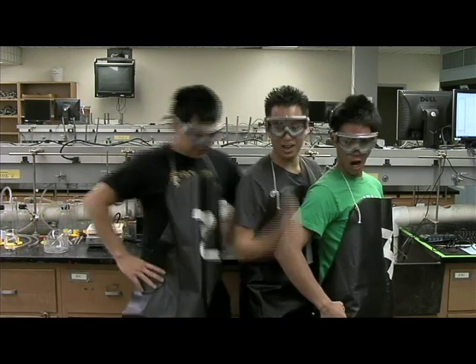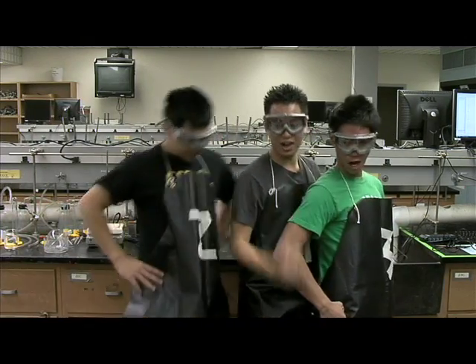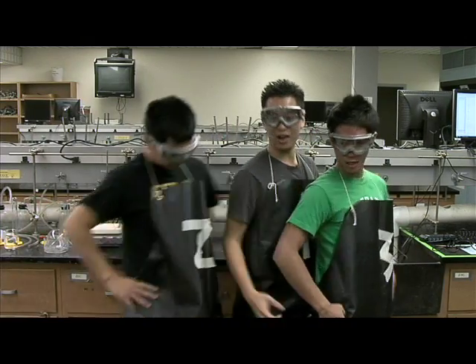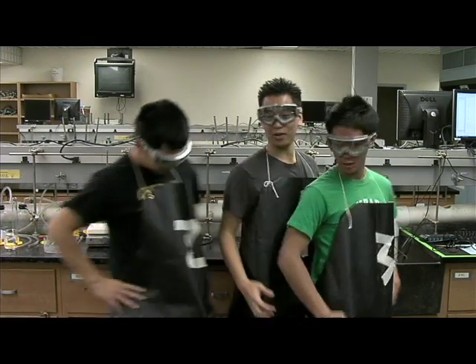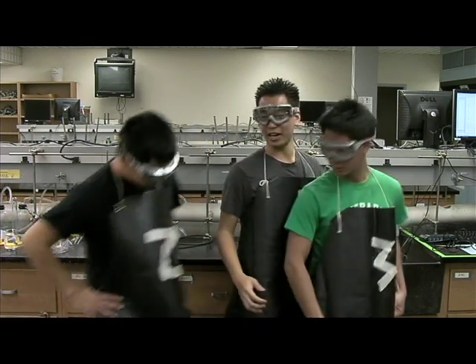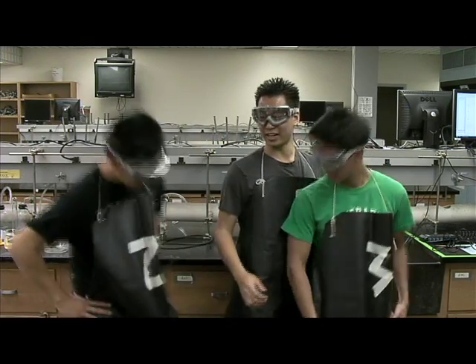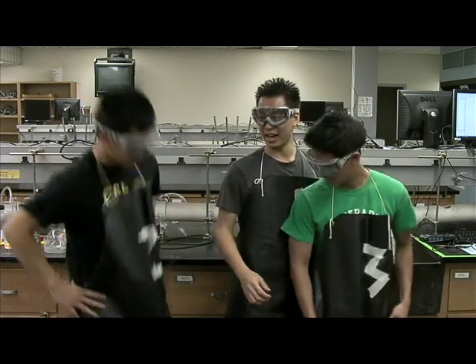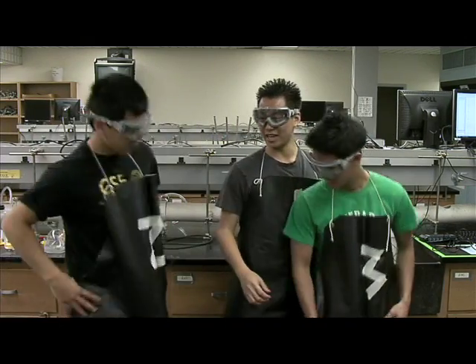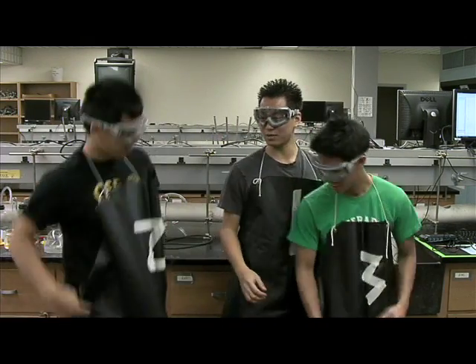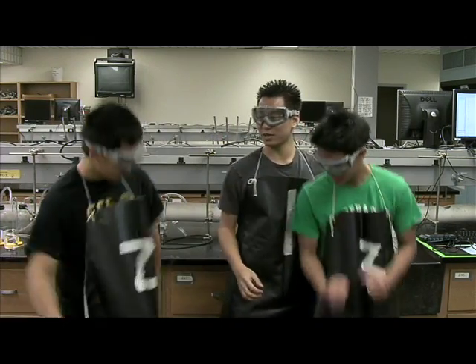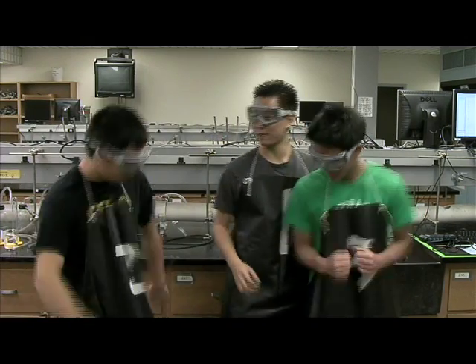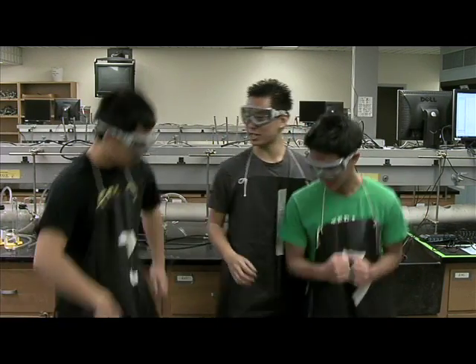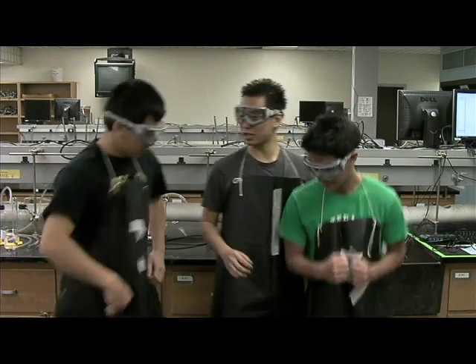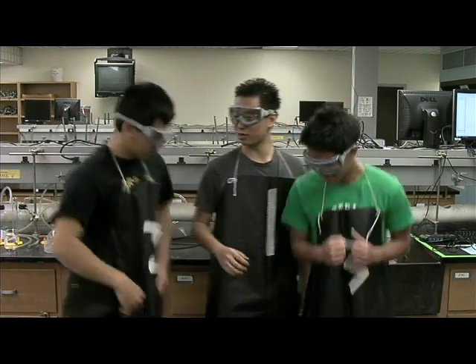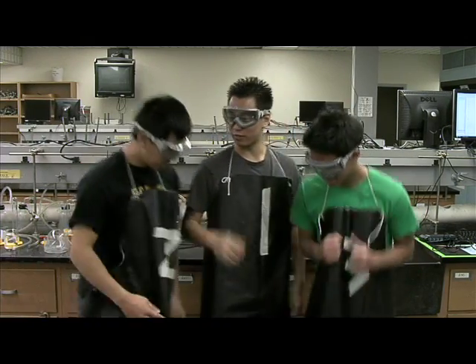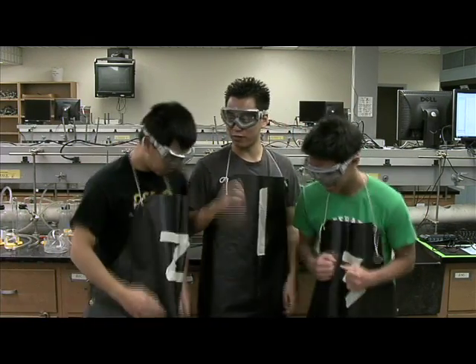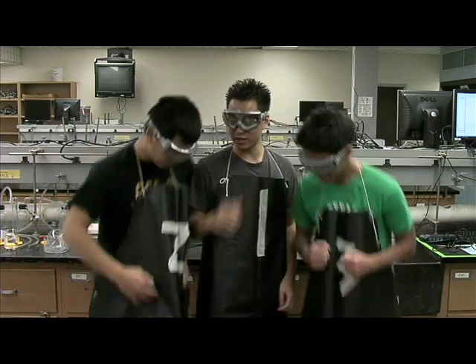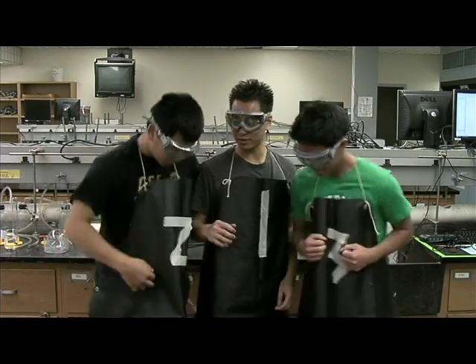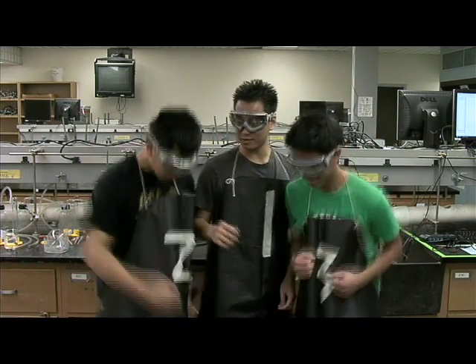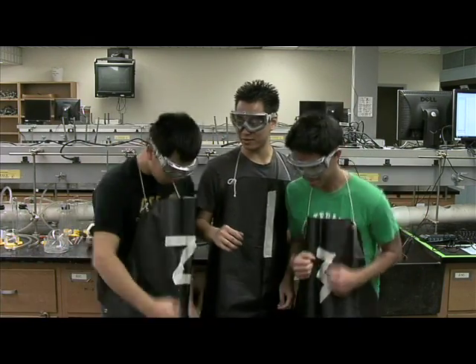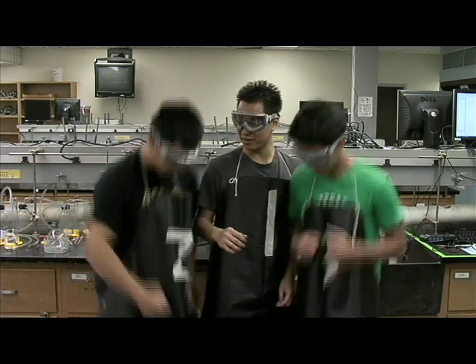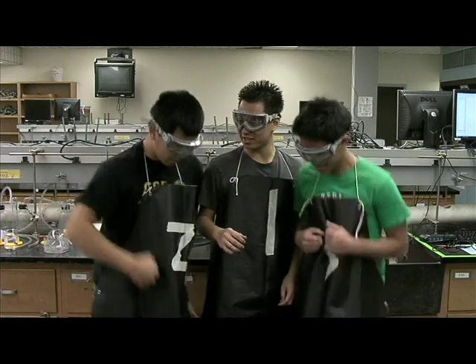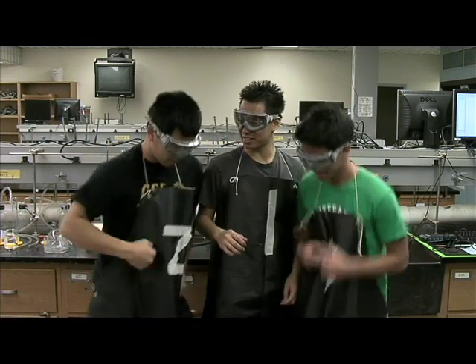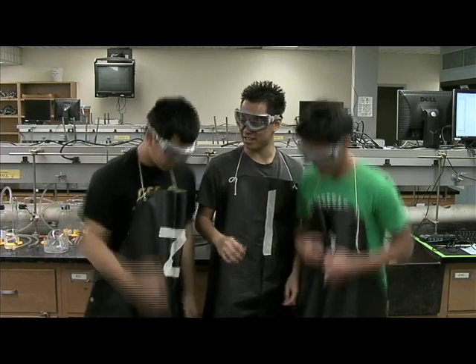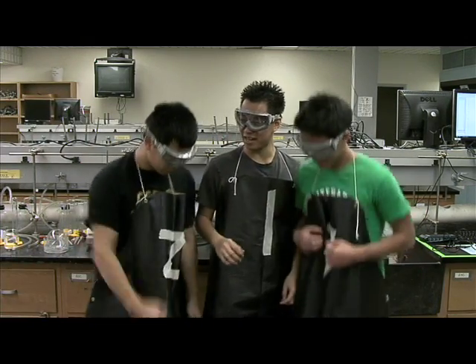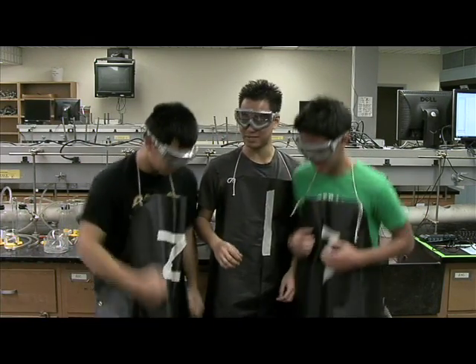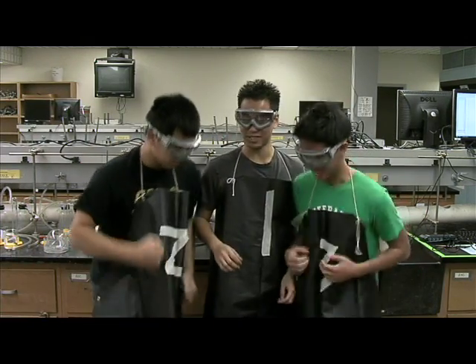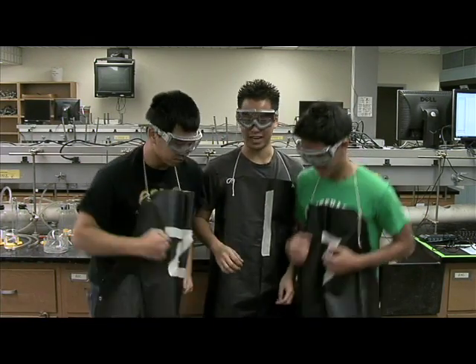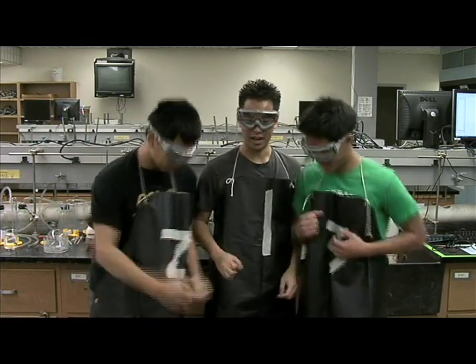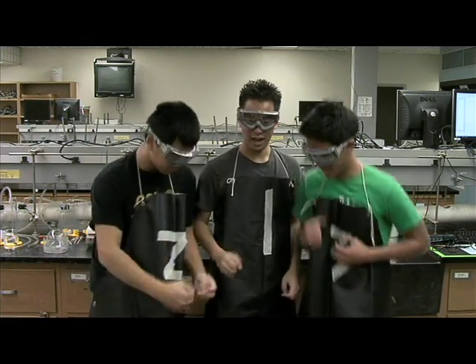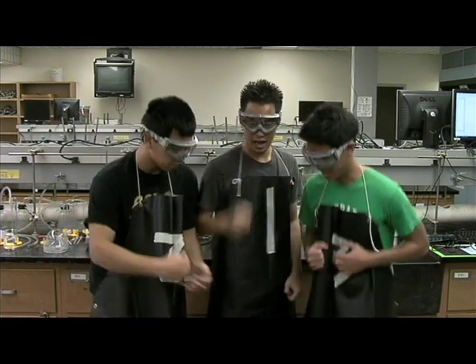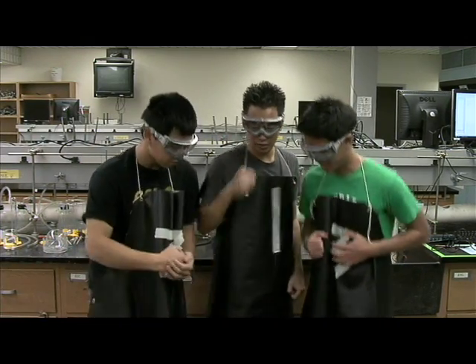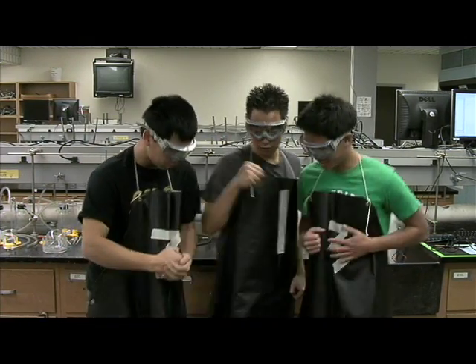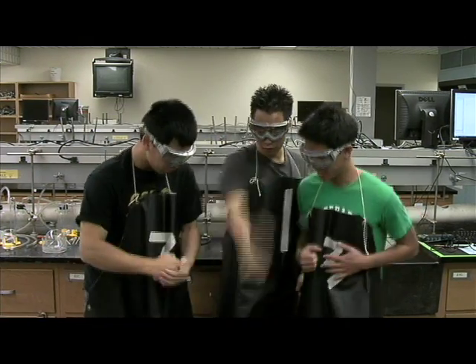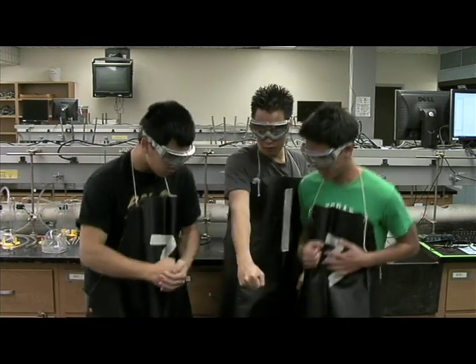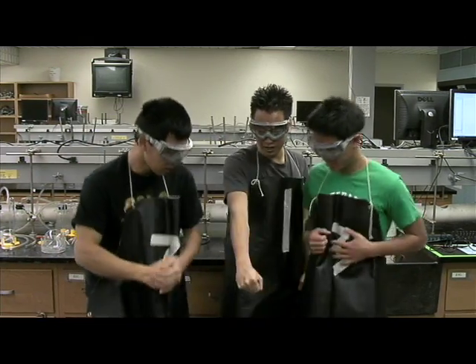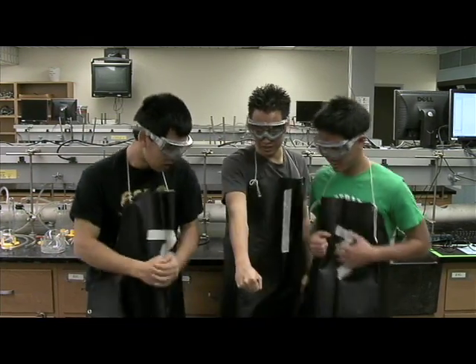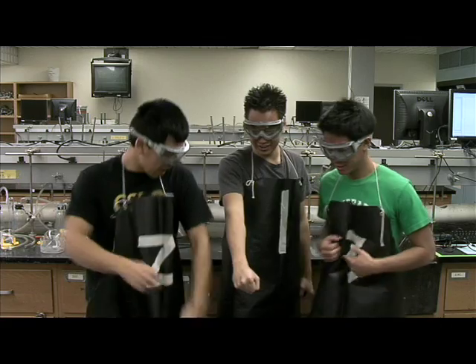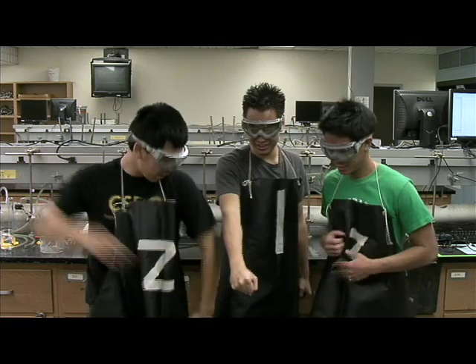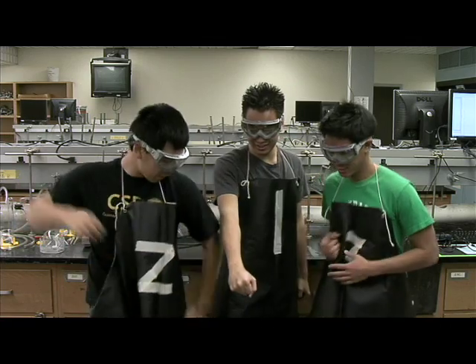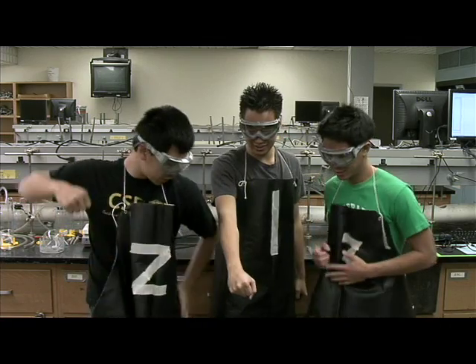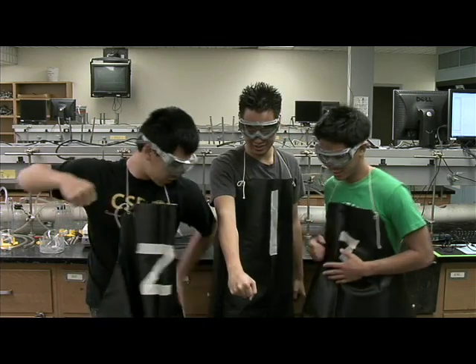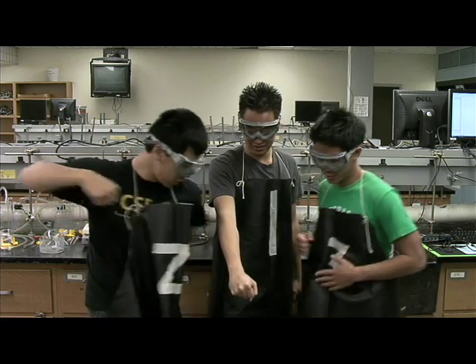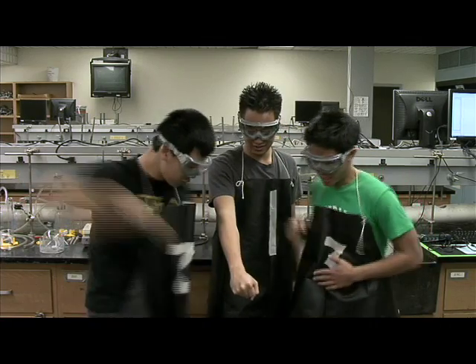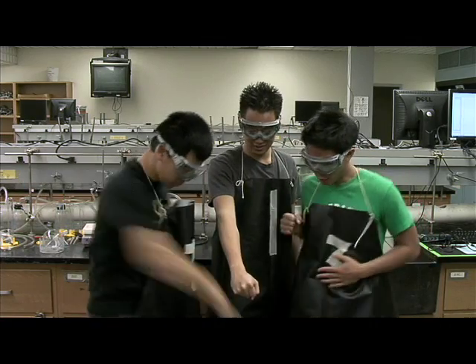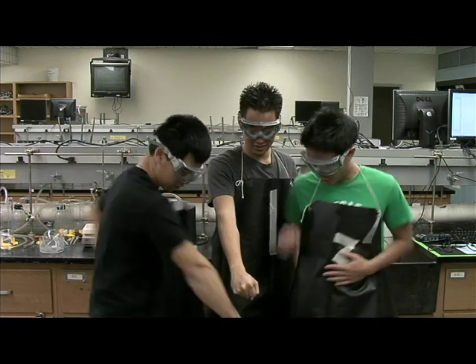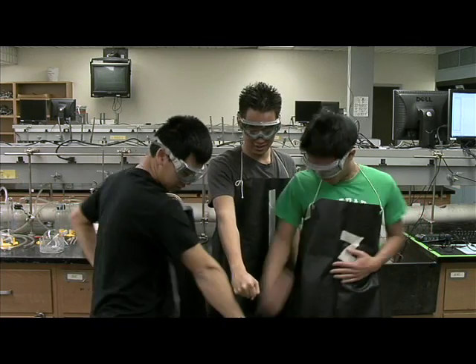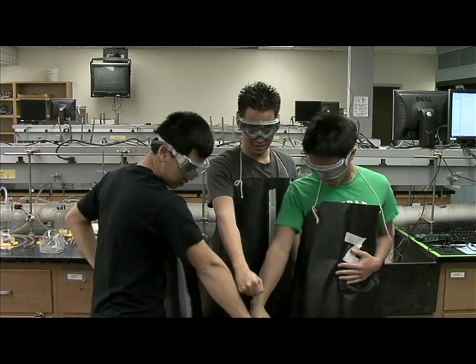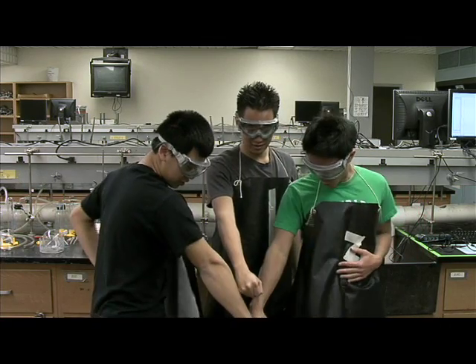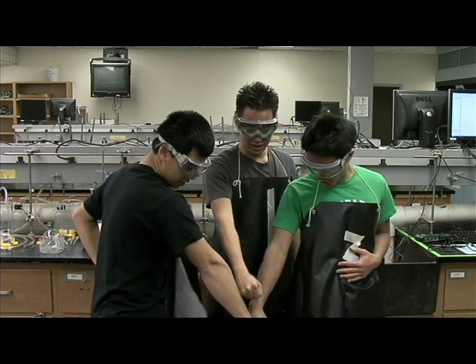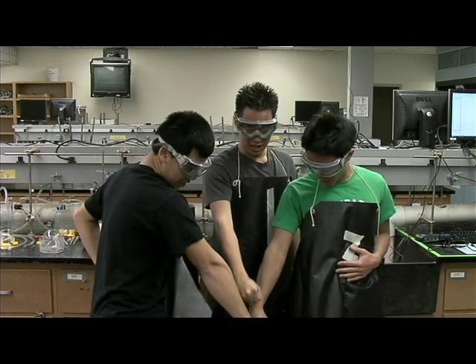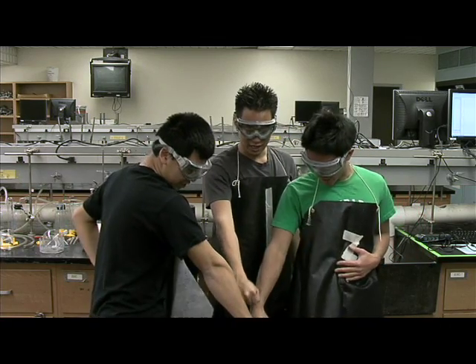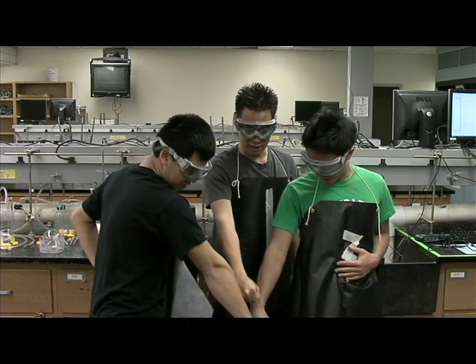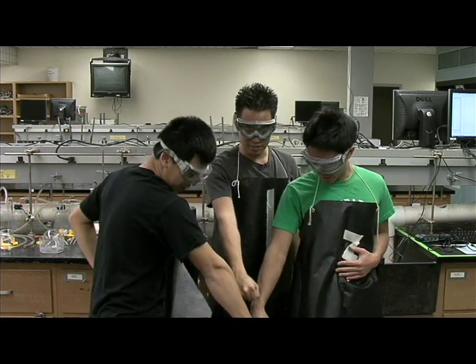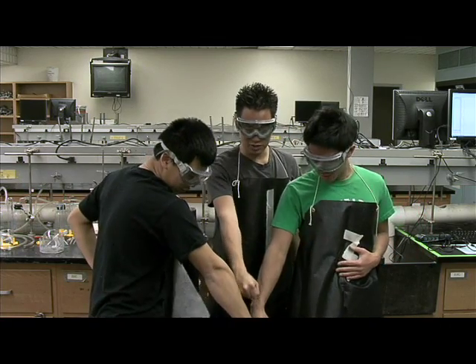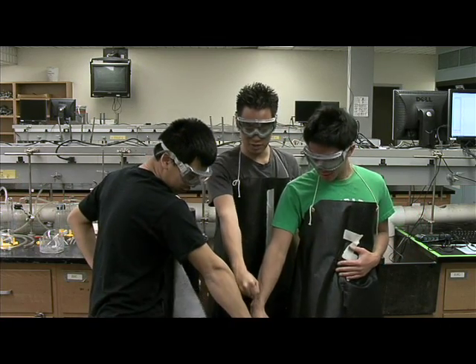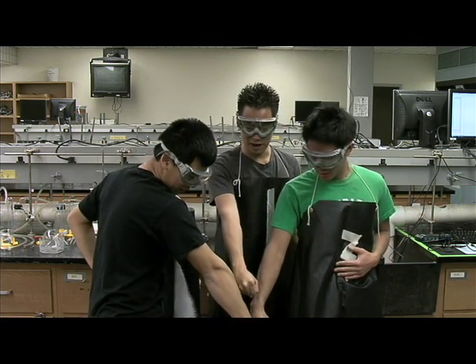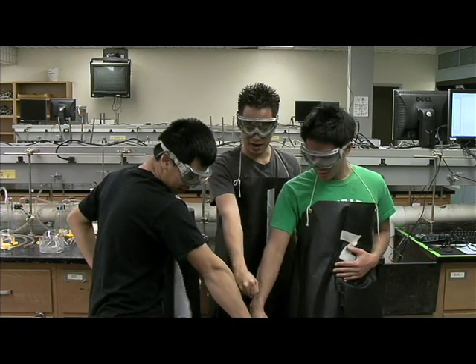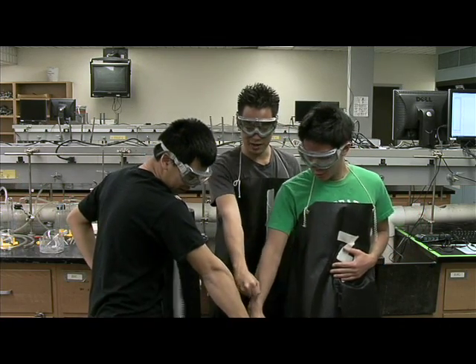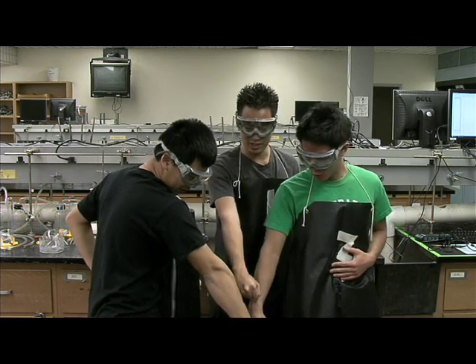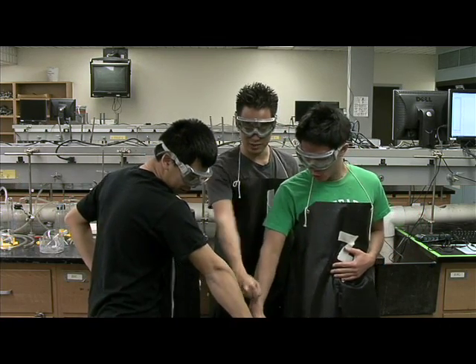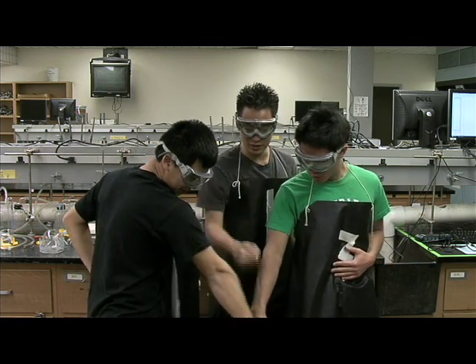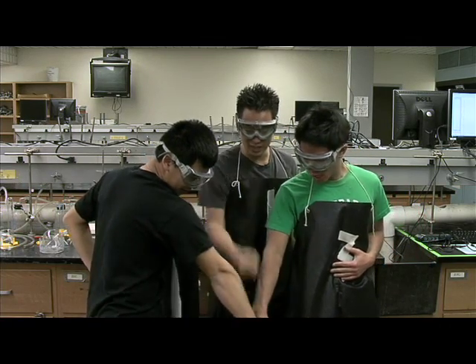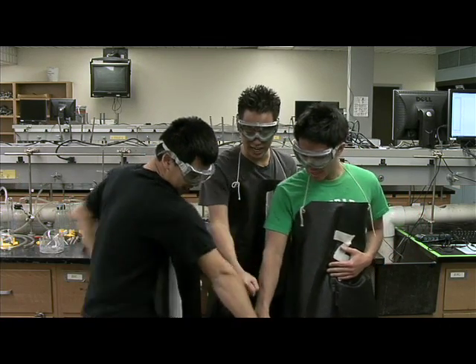Alright guys, we need to make sure we're the first group to finish this lab today. Alpha 1. Alpha 2. Alpha 3. Chemistry powers unite.